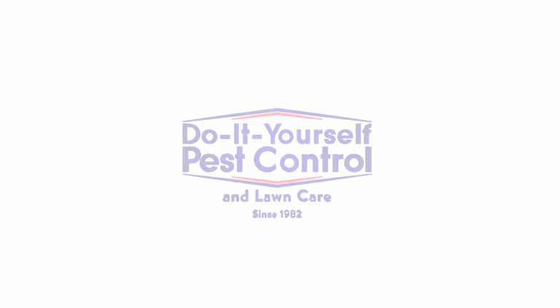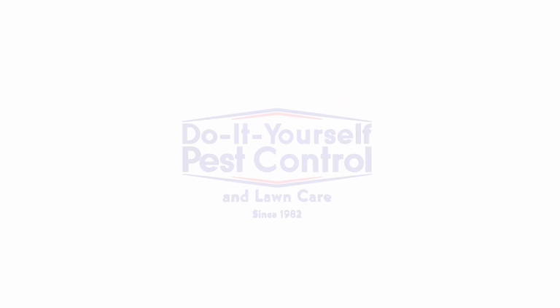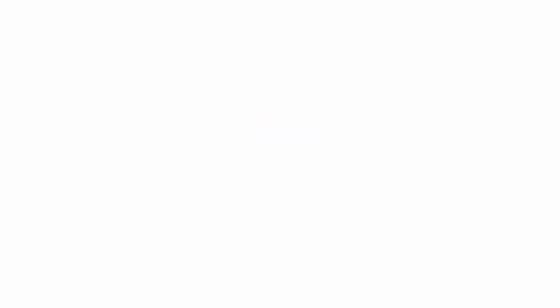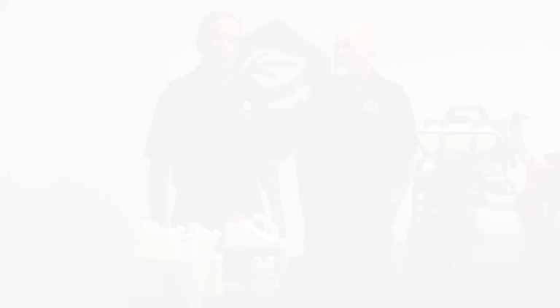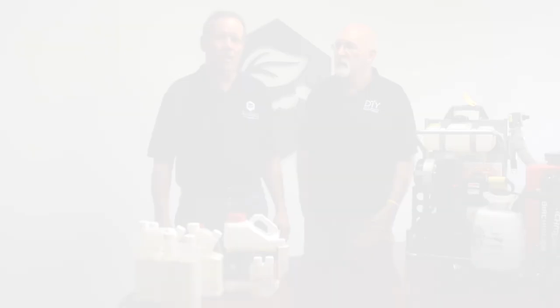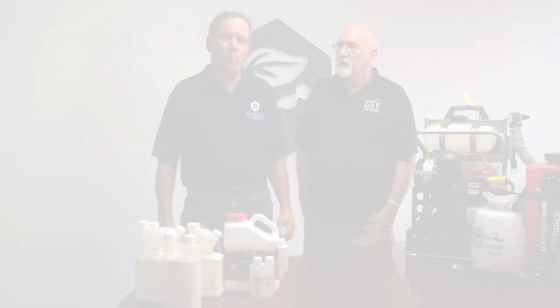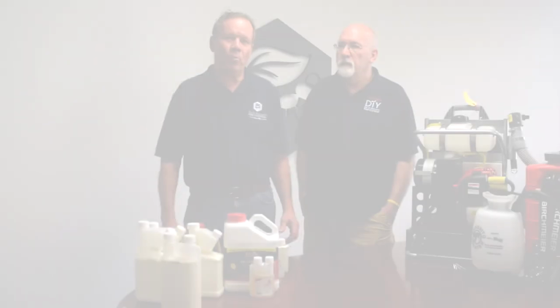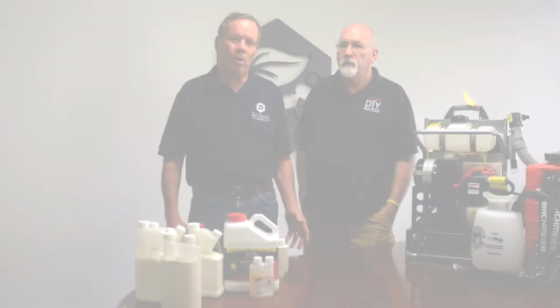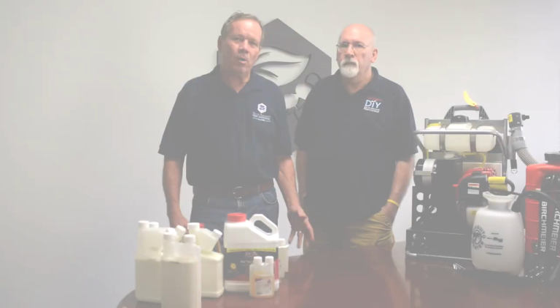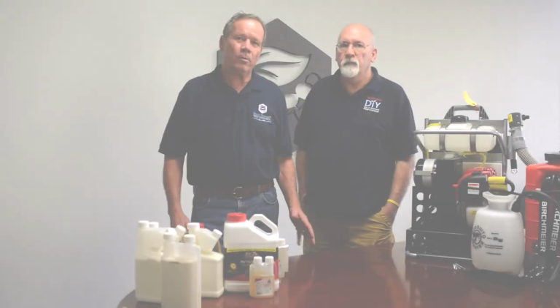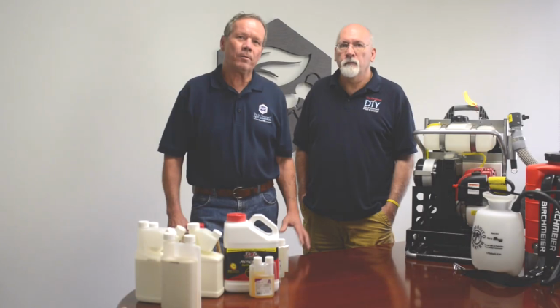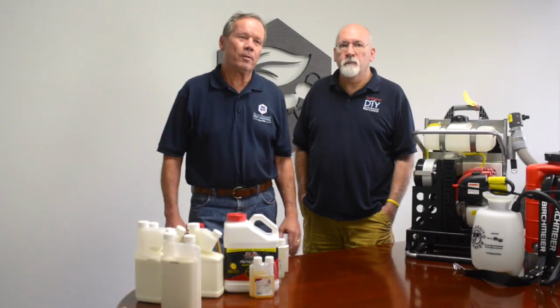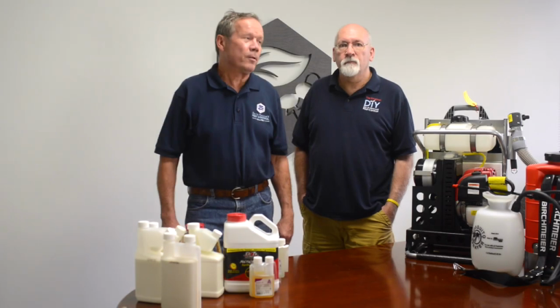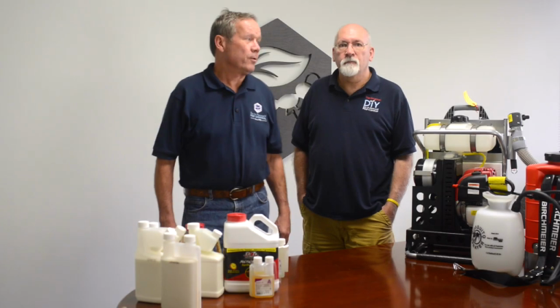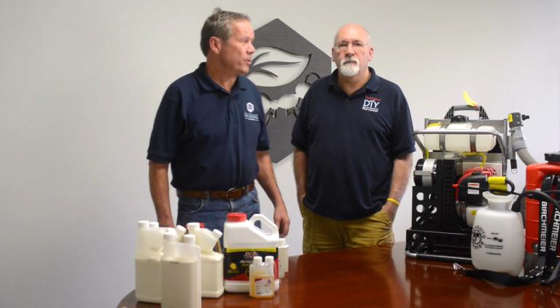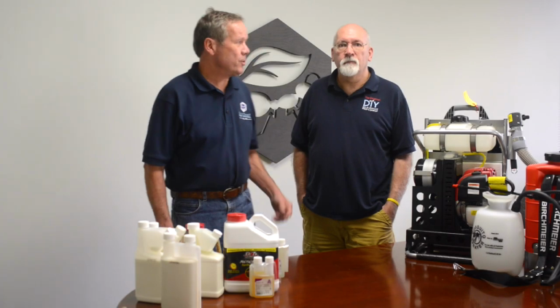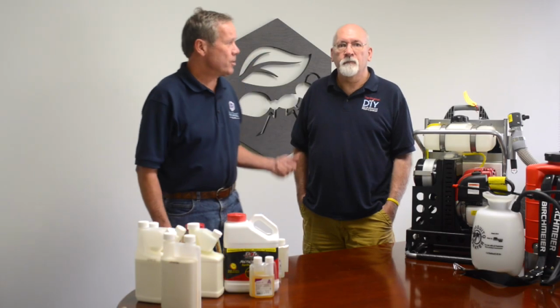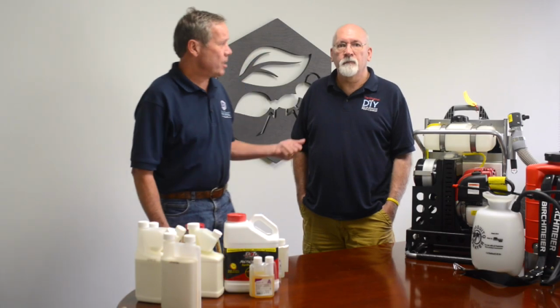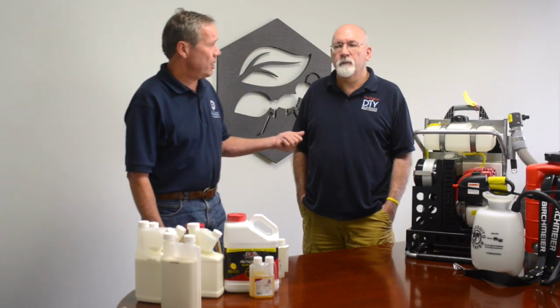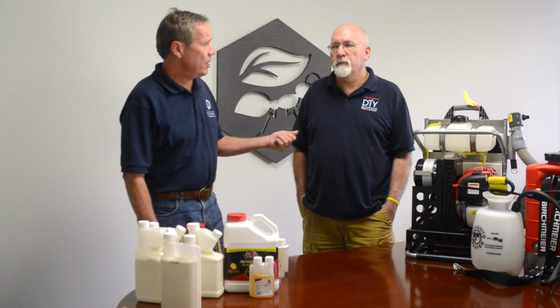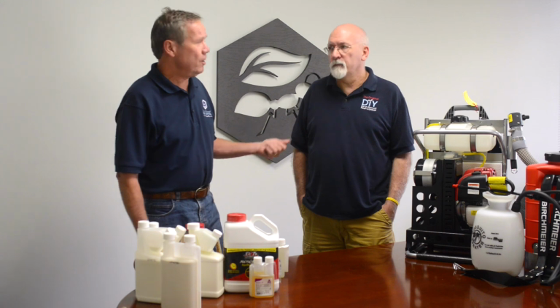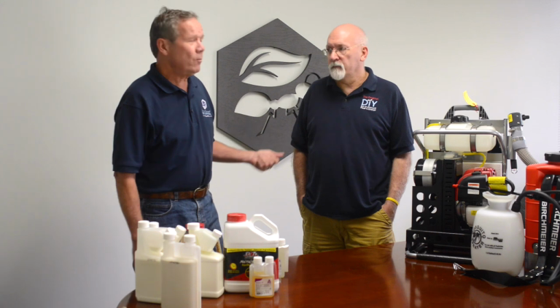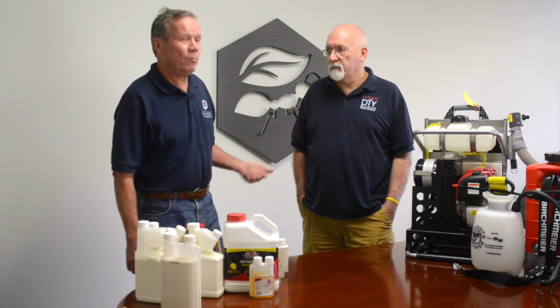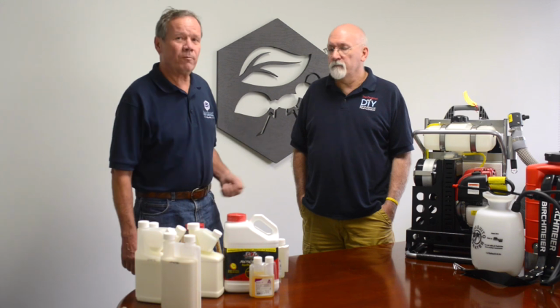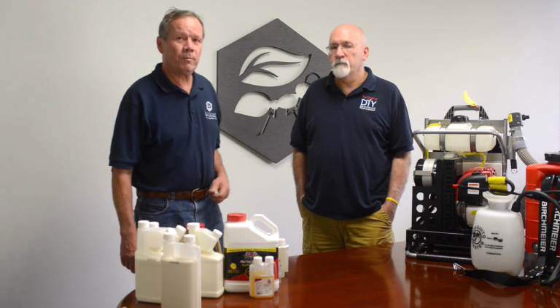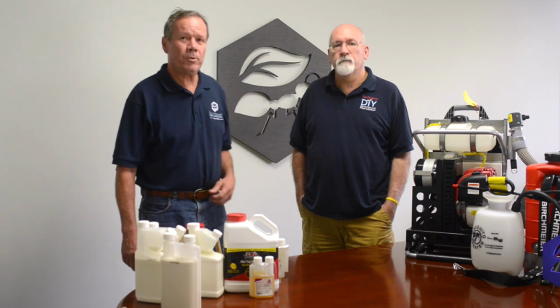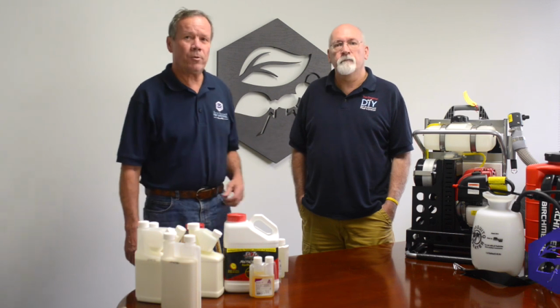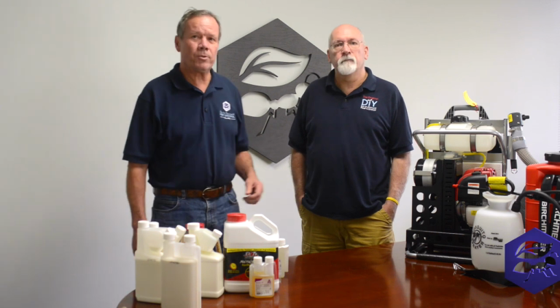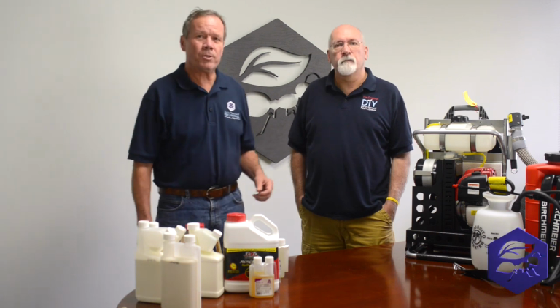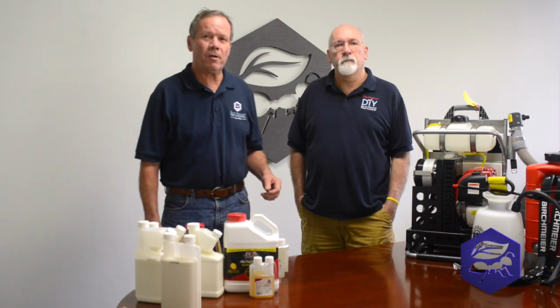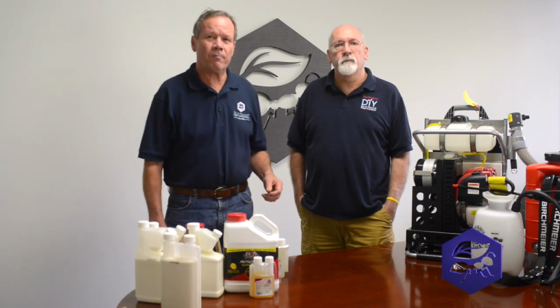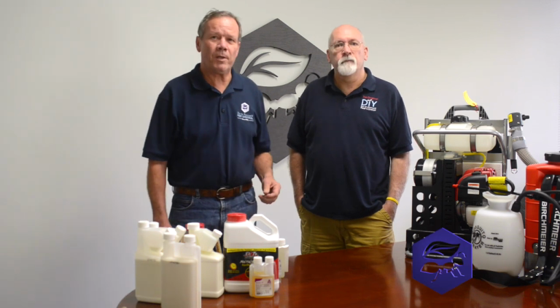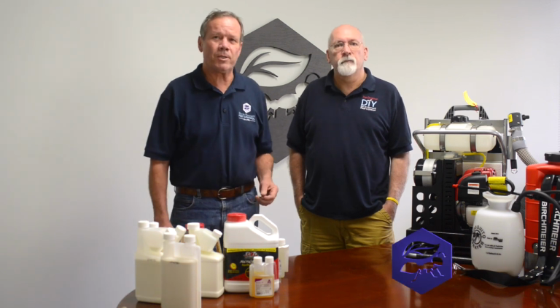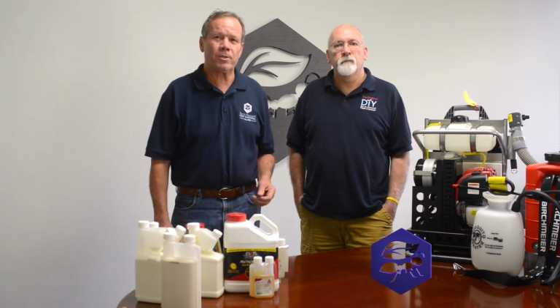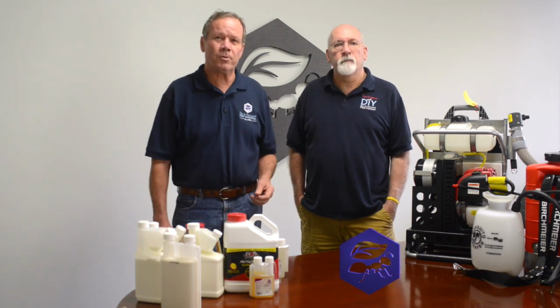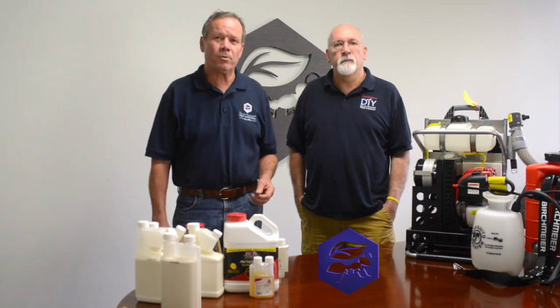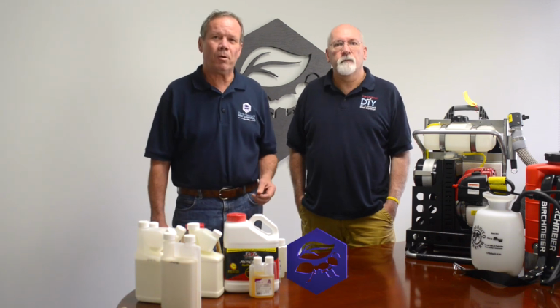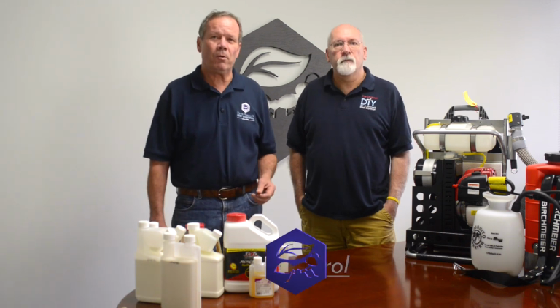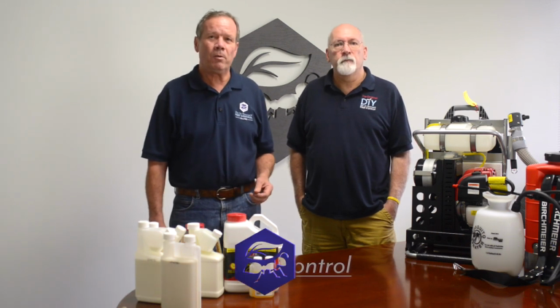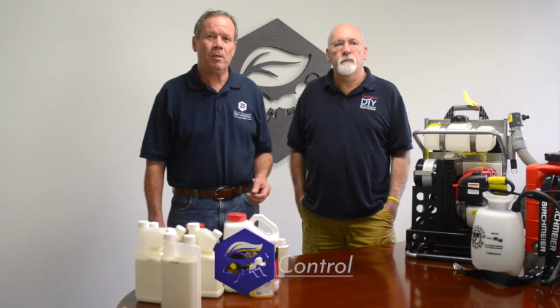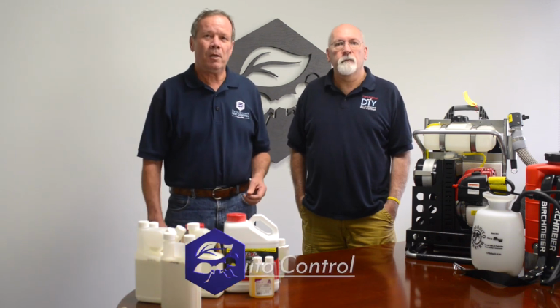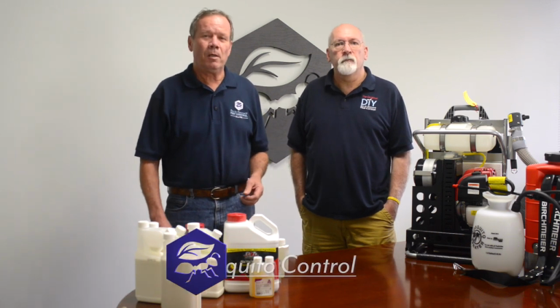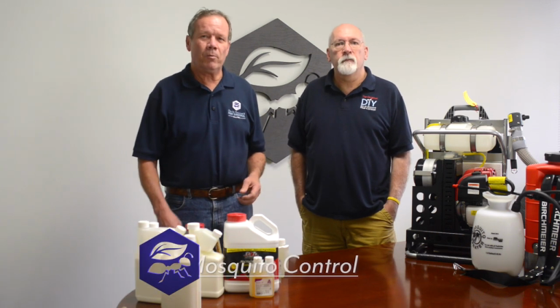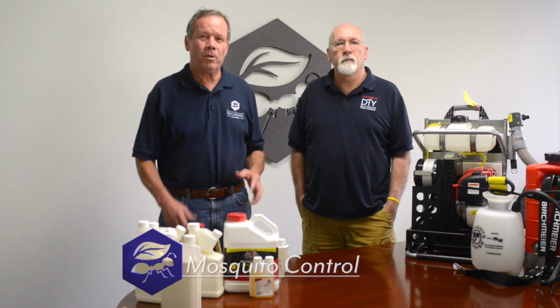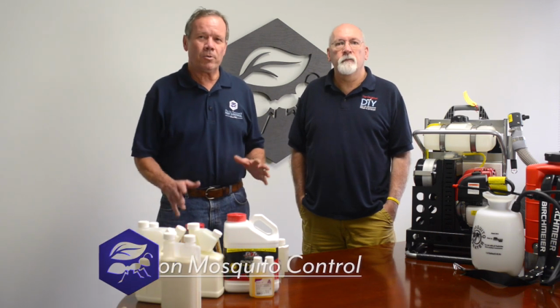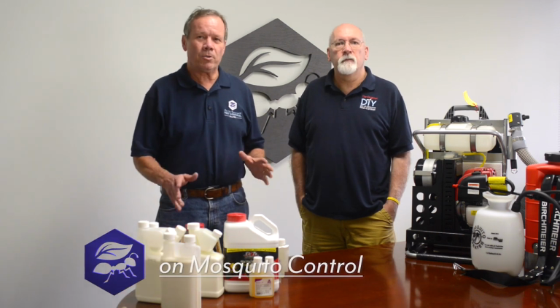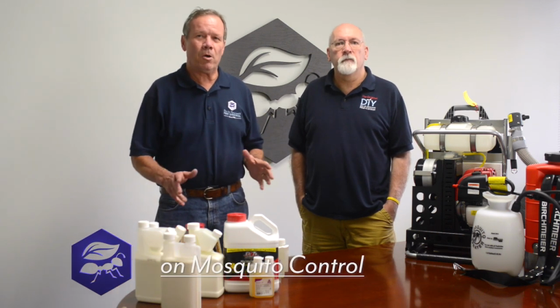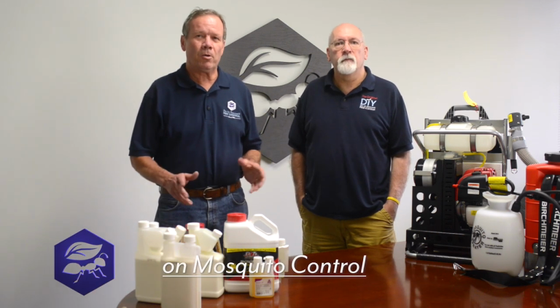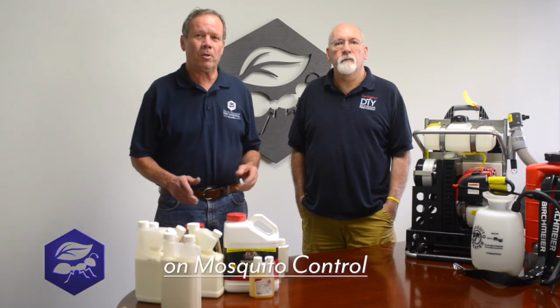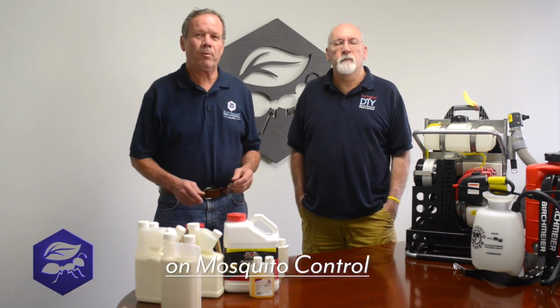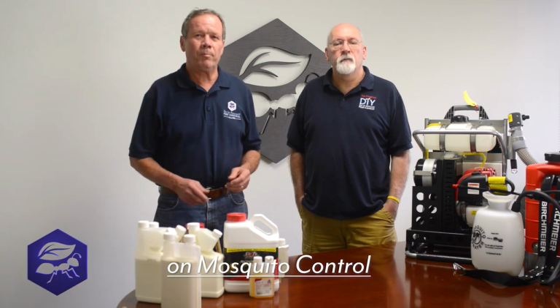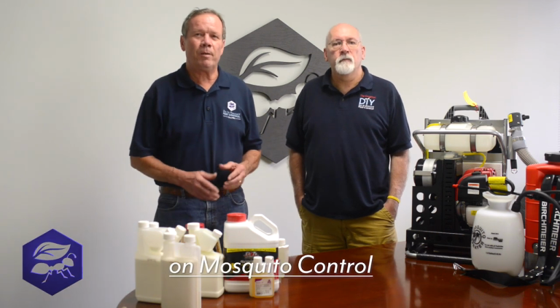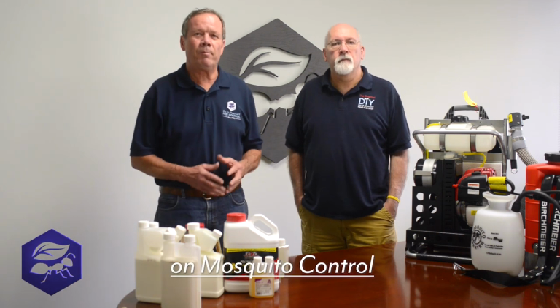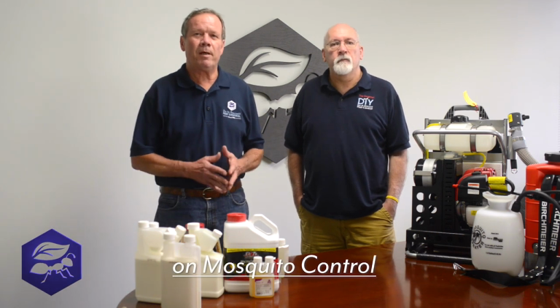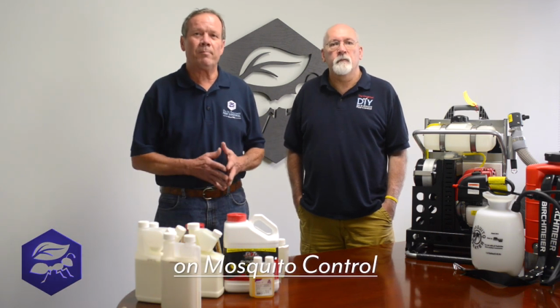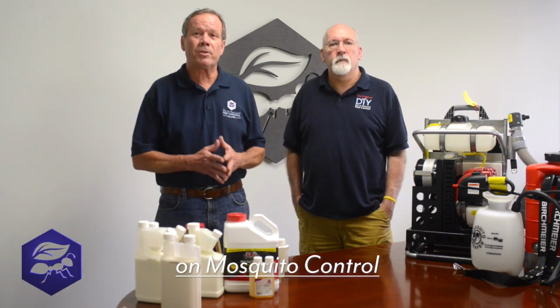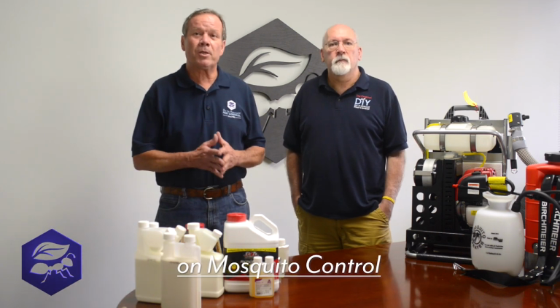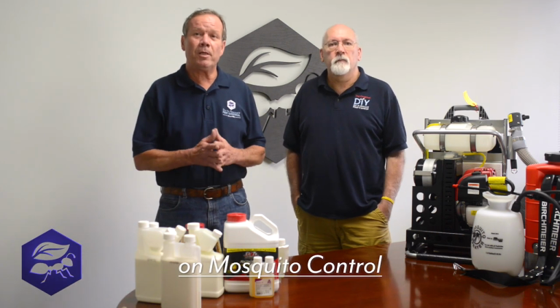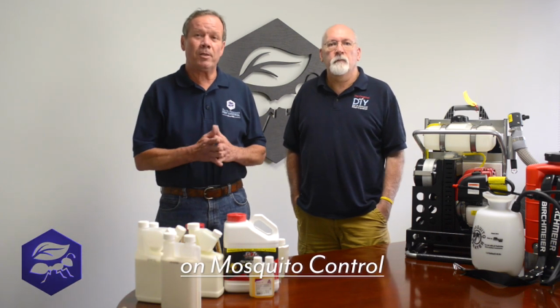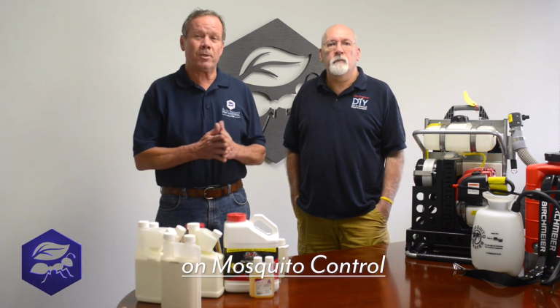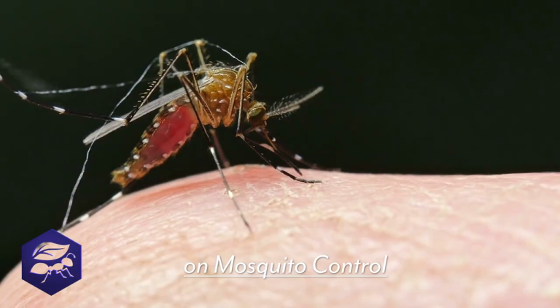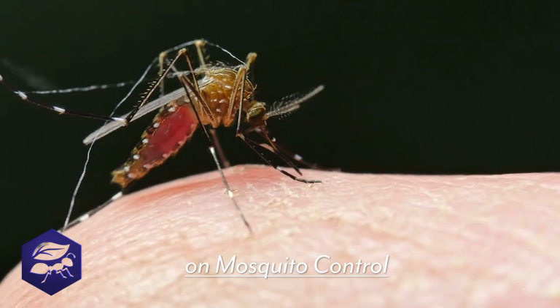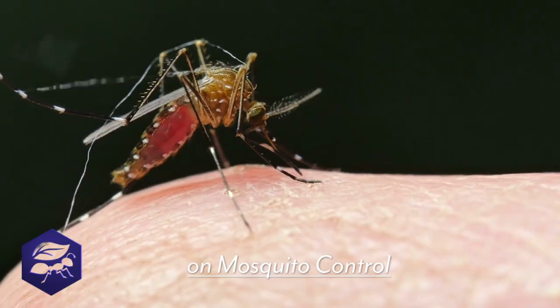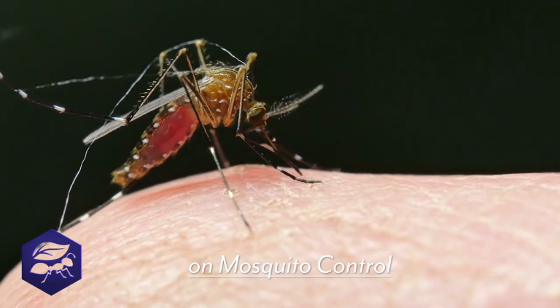Hi, I'm Walt. This is Ken. We're from Do-It-Yourself Pest Control. We're going to talk a little bit about mosquito control.